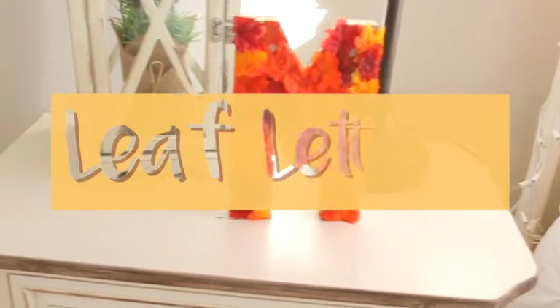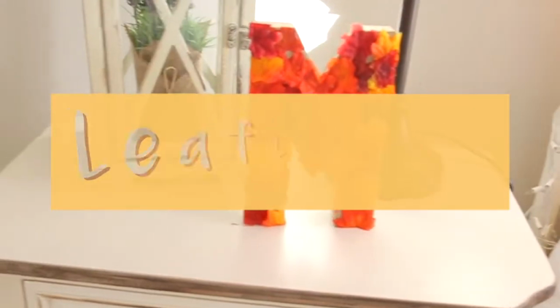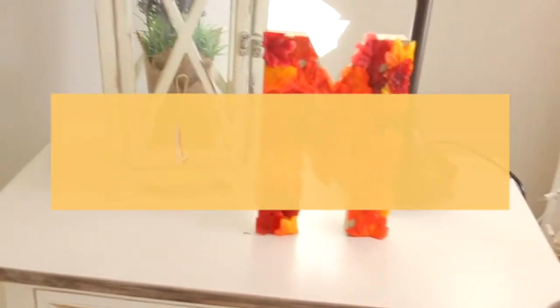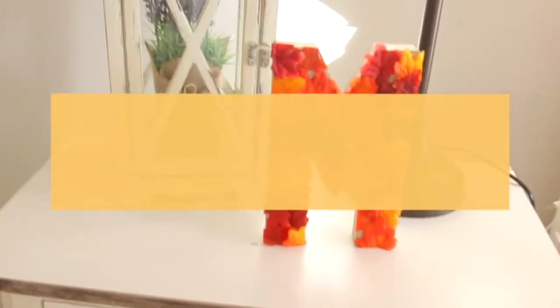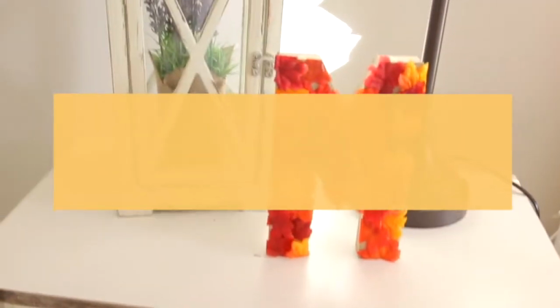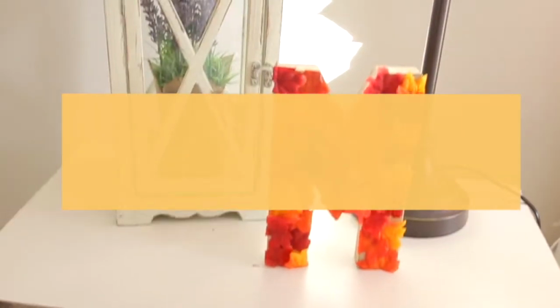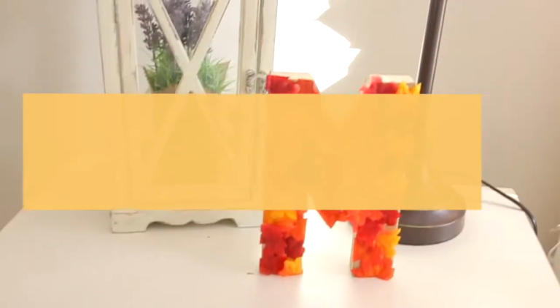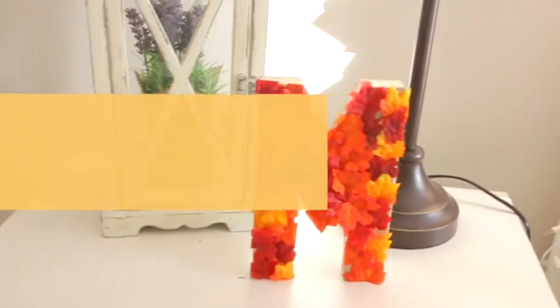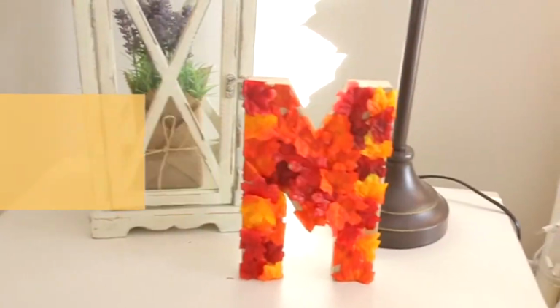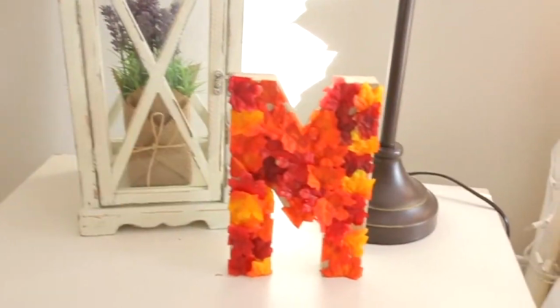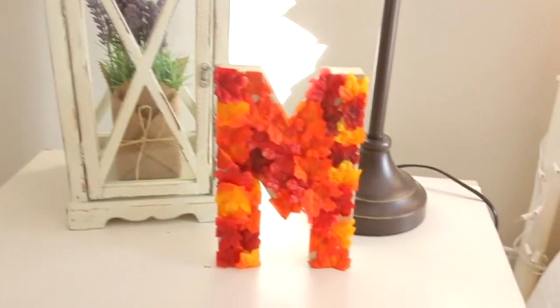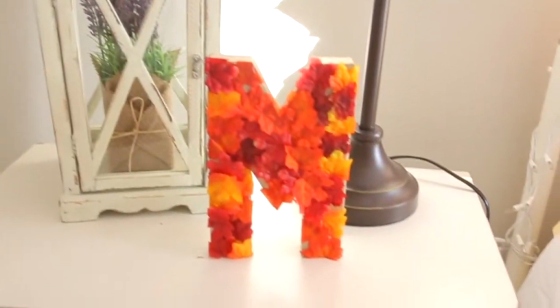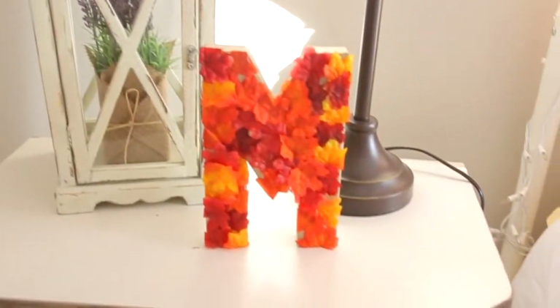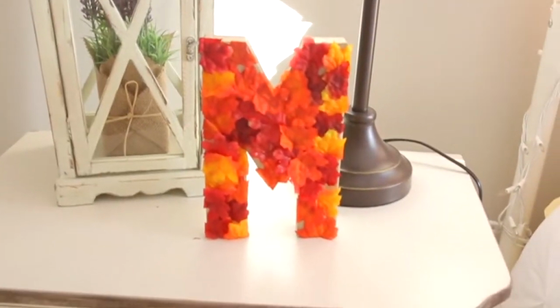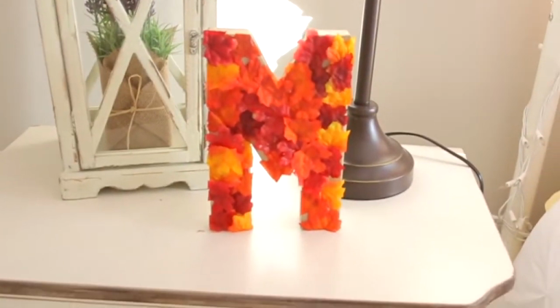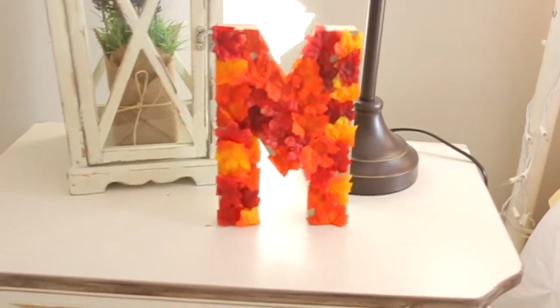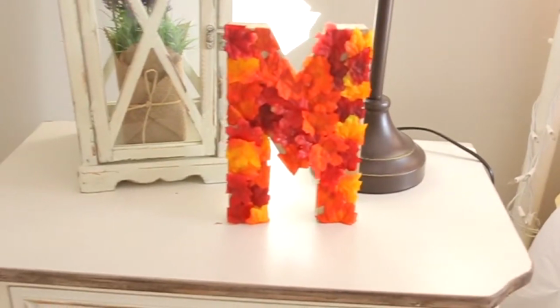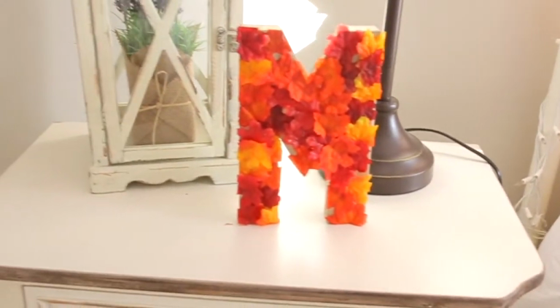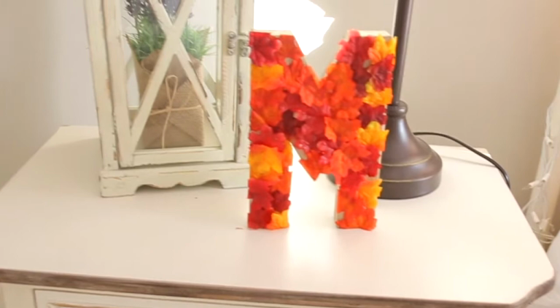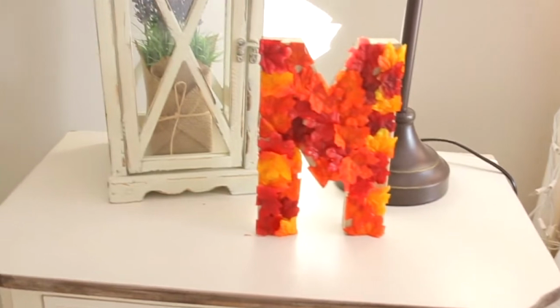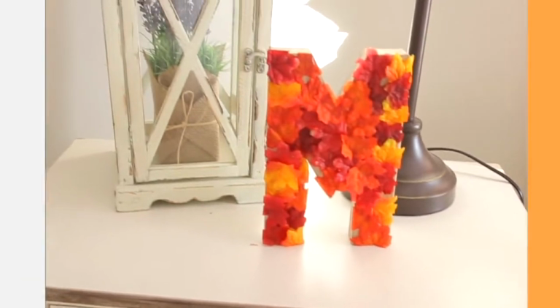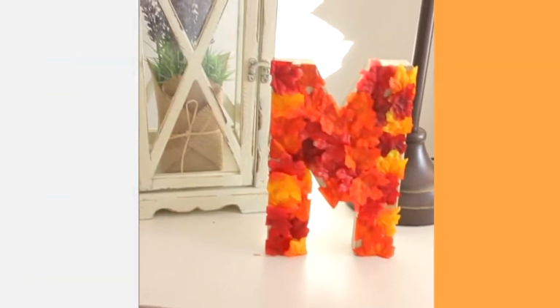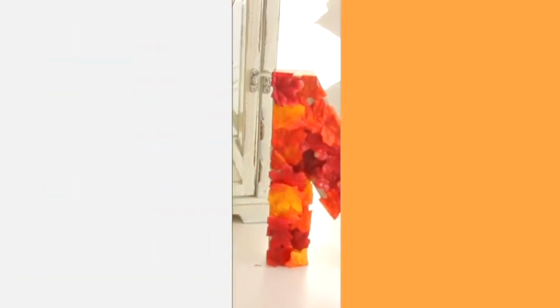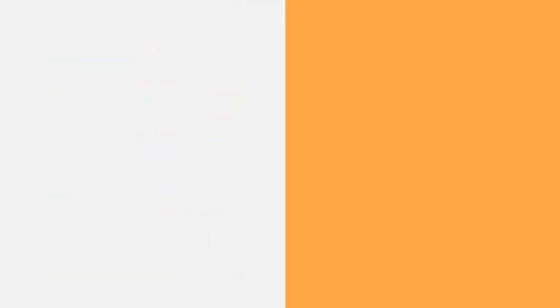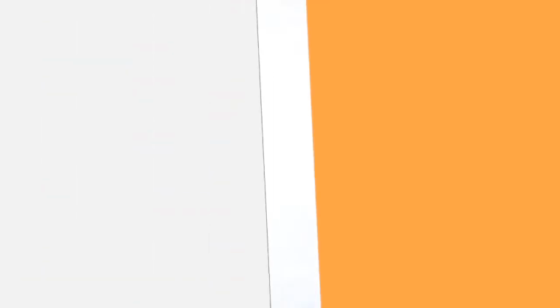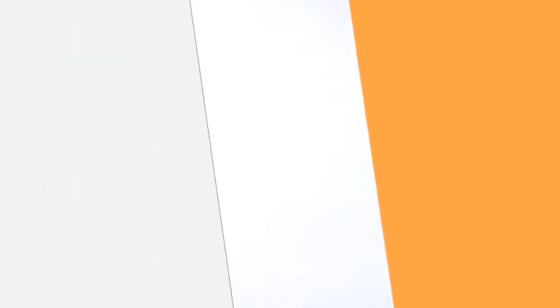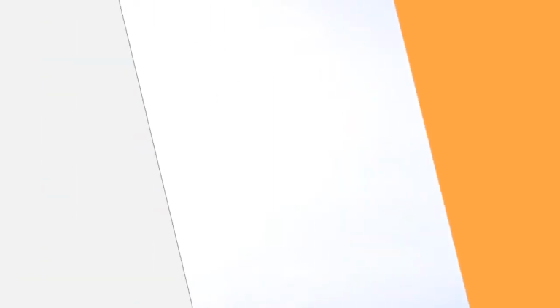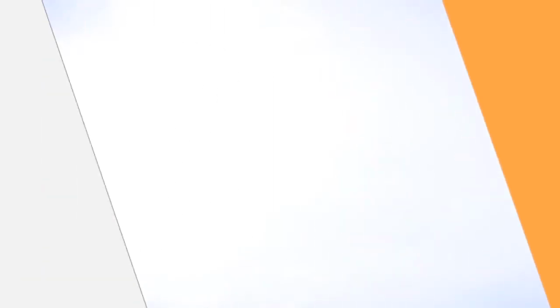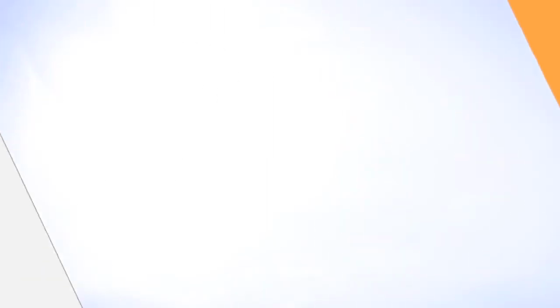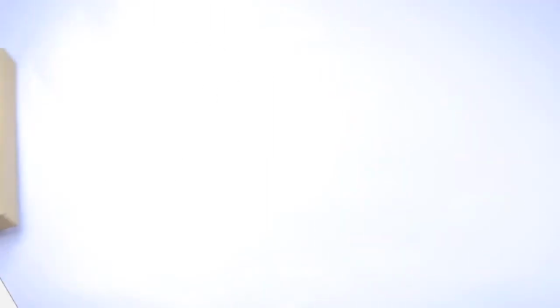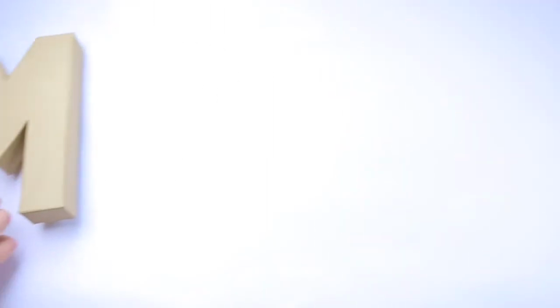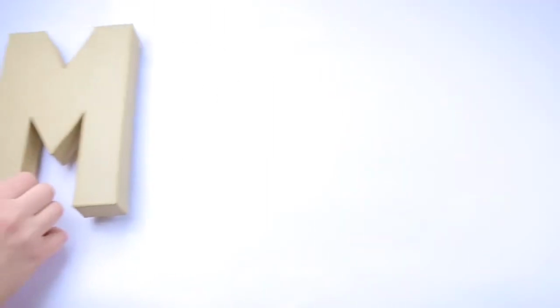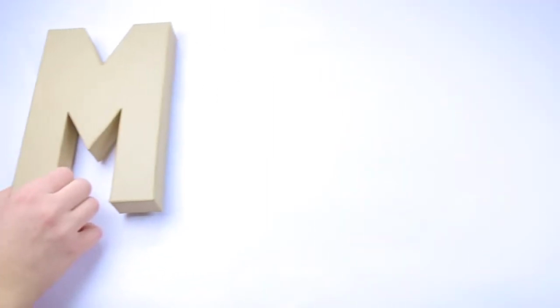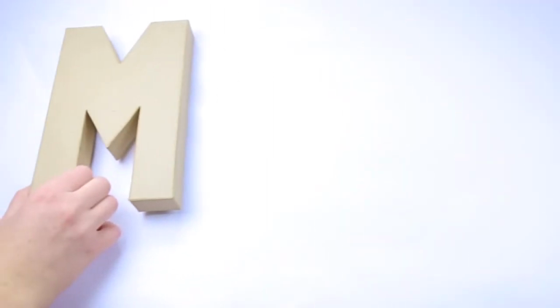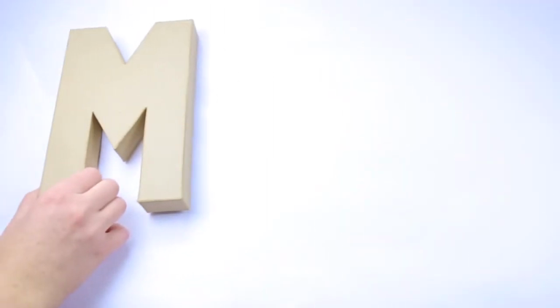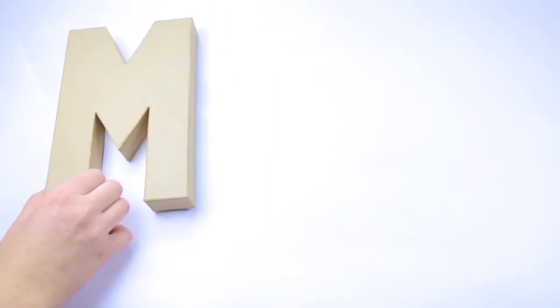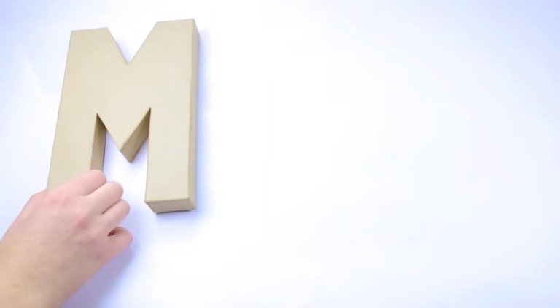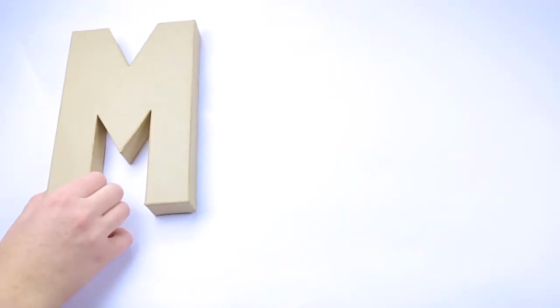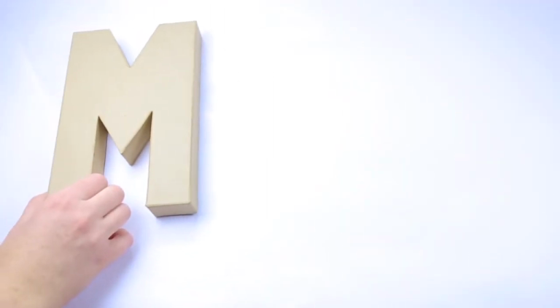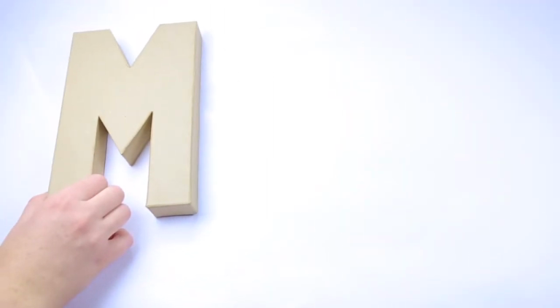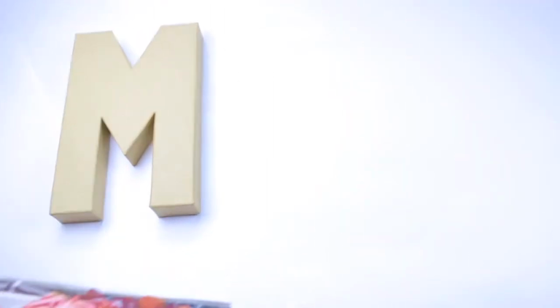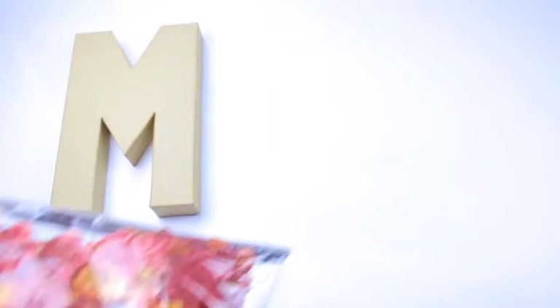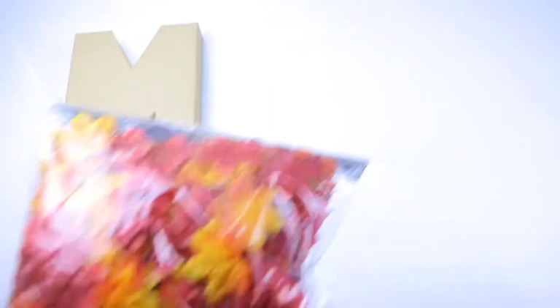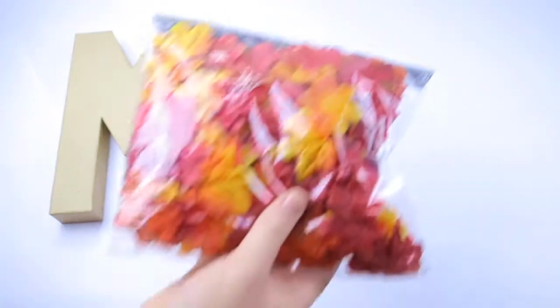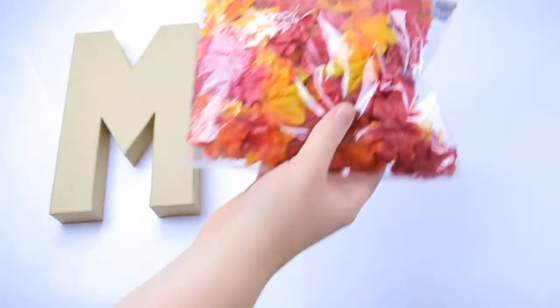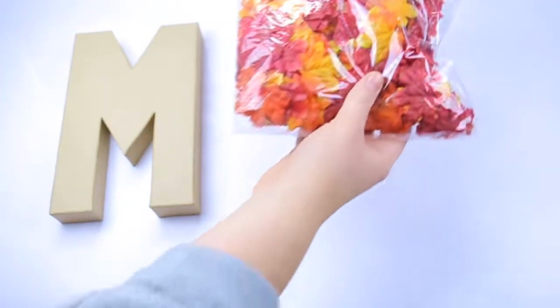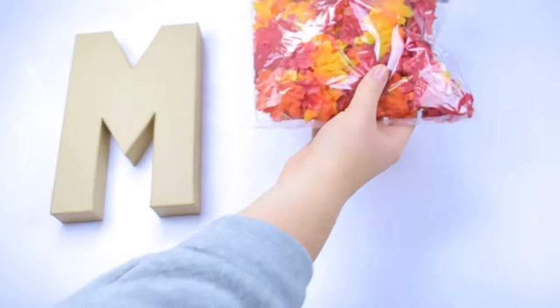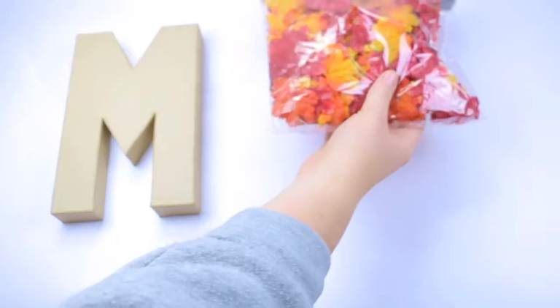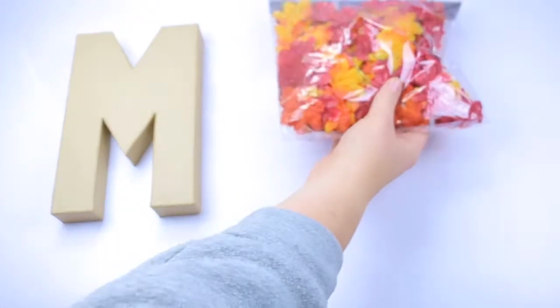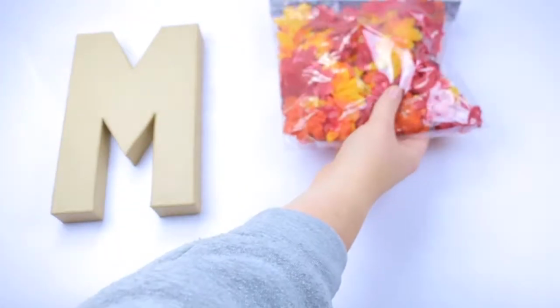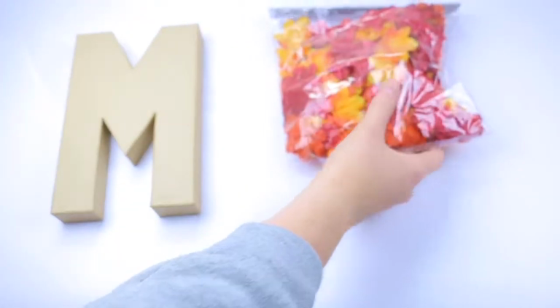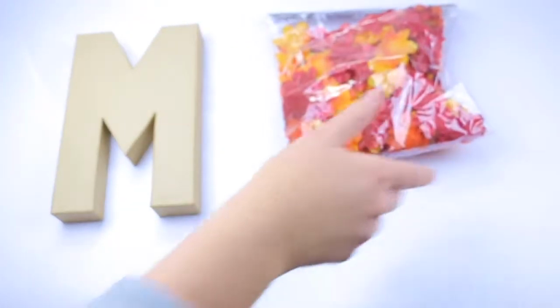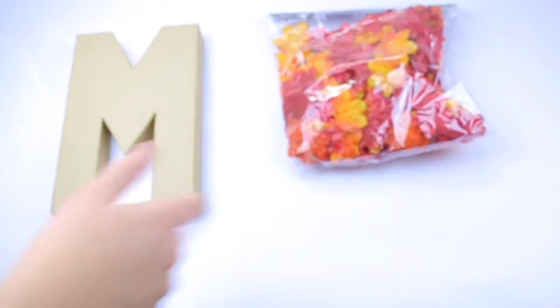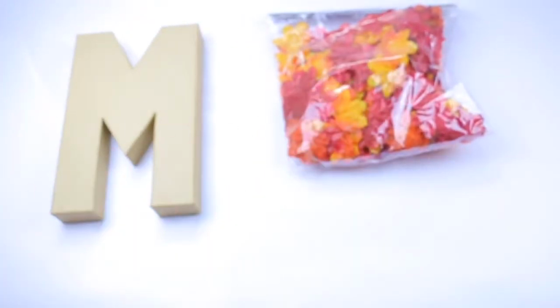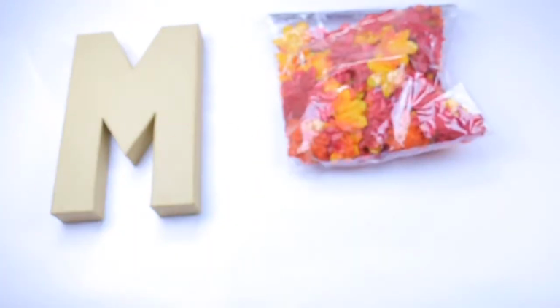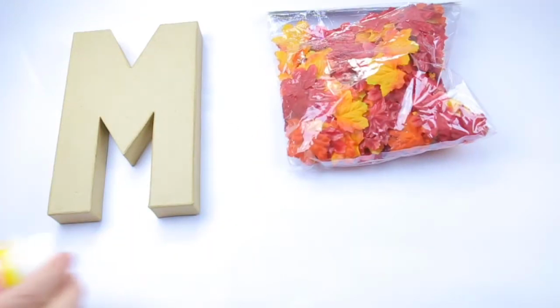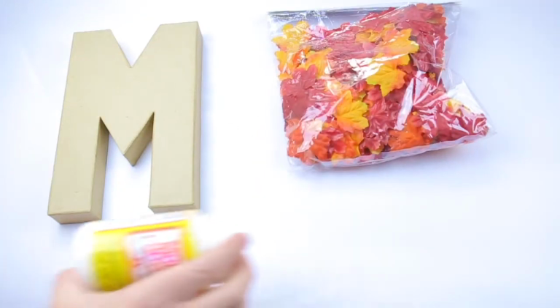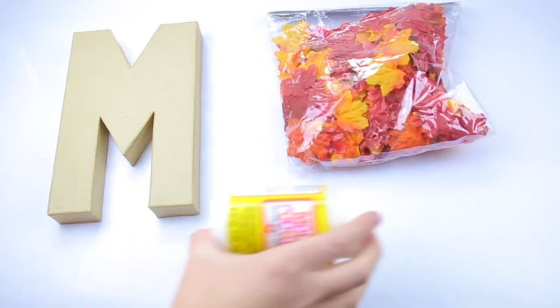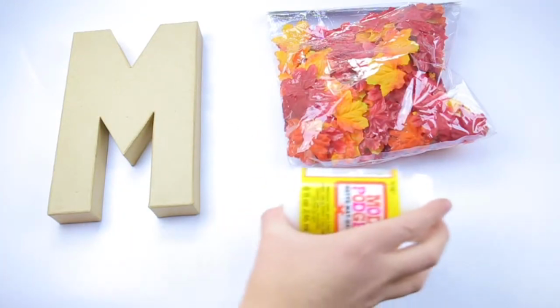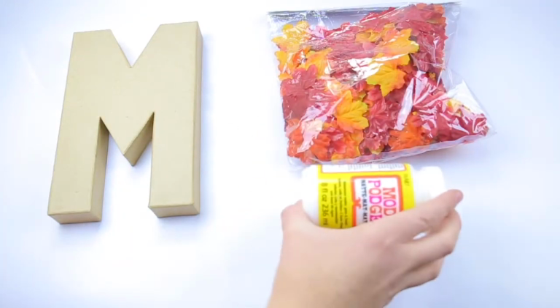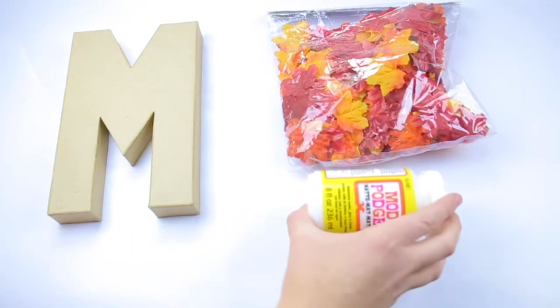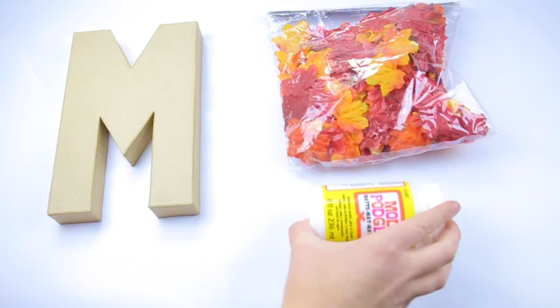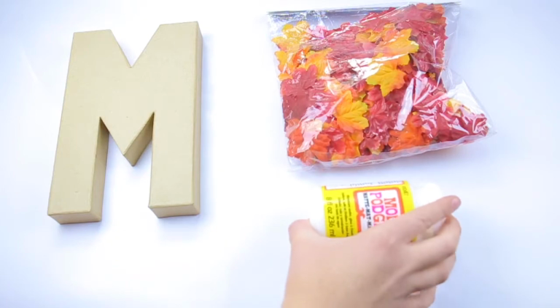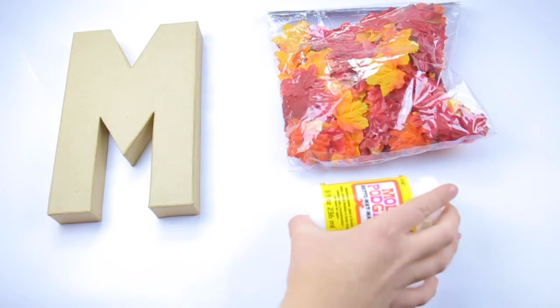So this first DIY is going to be this leaf letter. All you need is a cardboard letter, some fake leaves, and some Mod Podge.